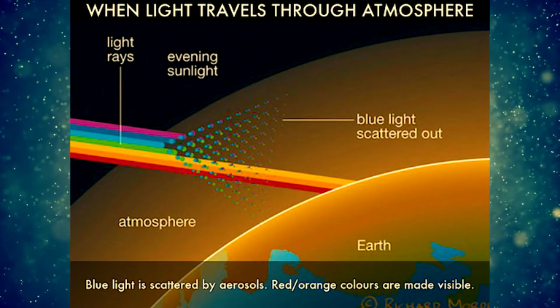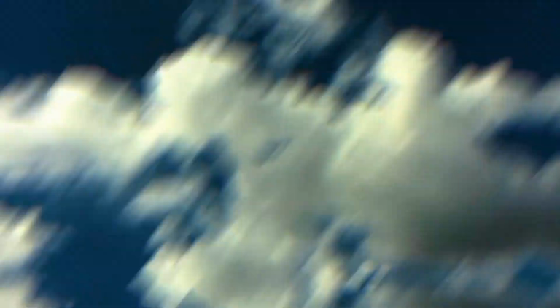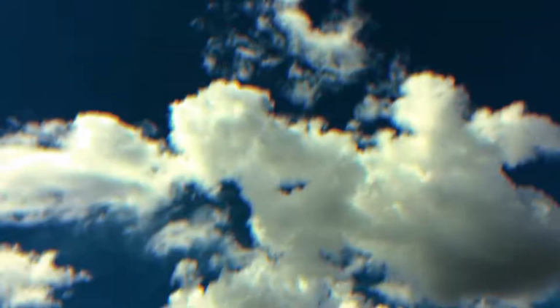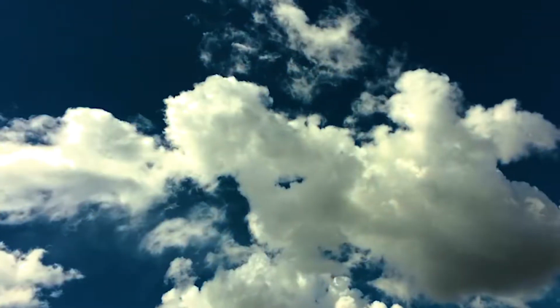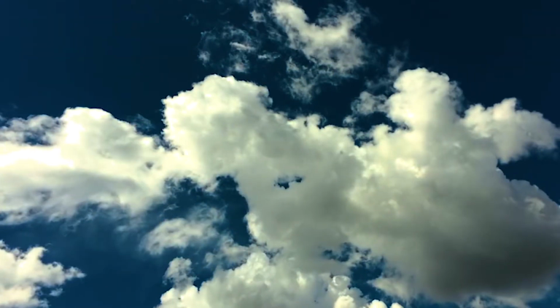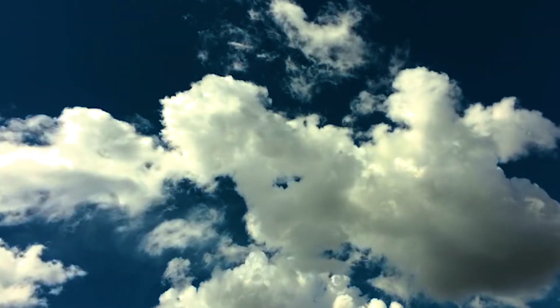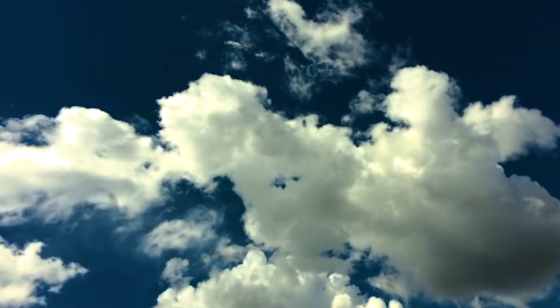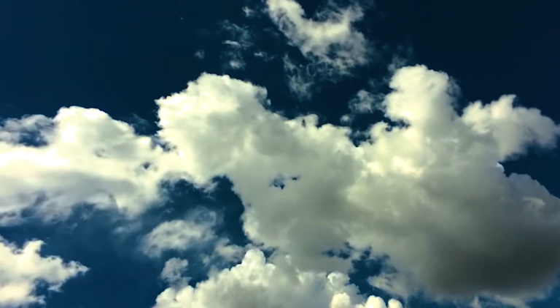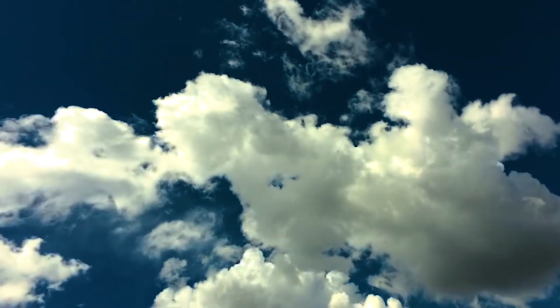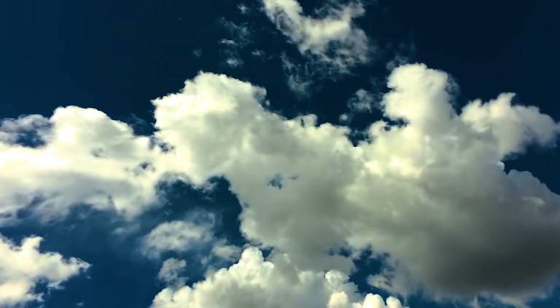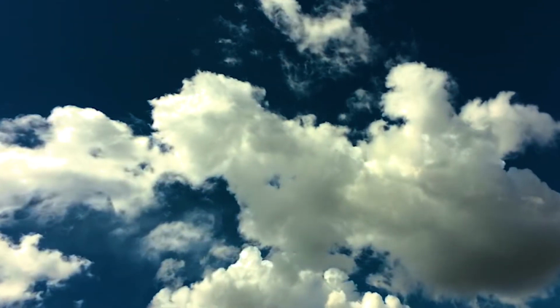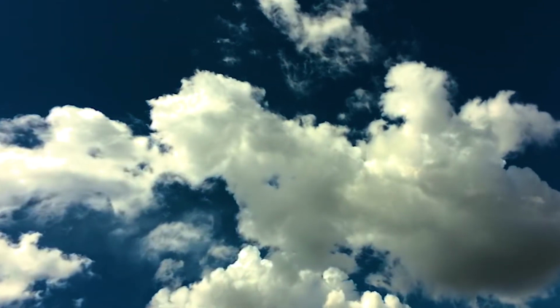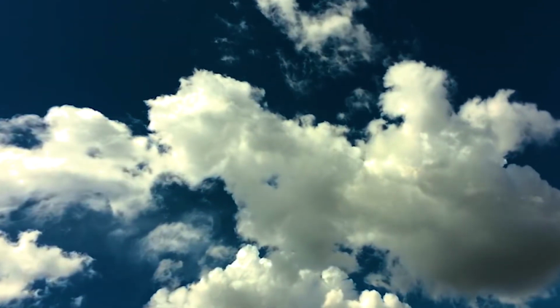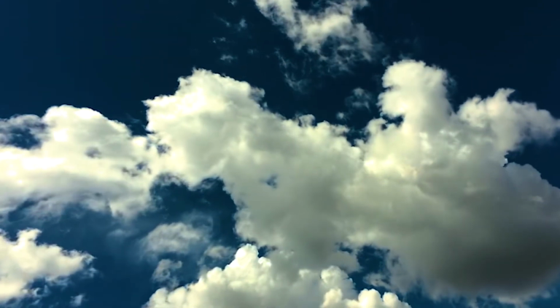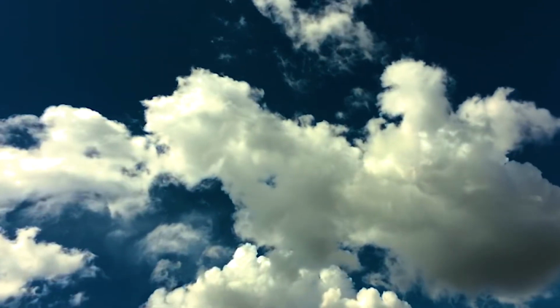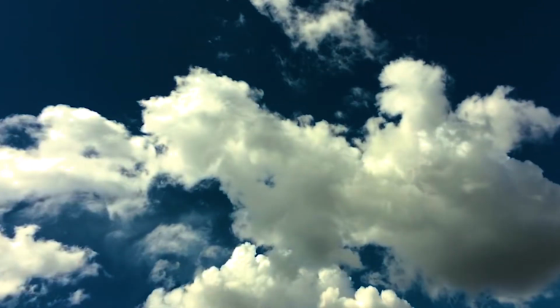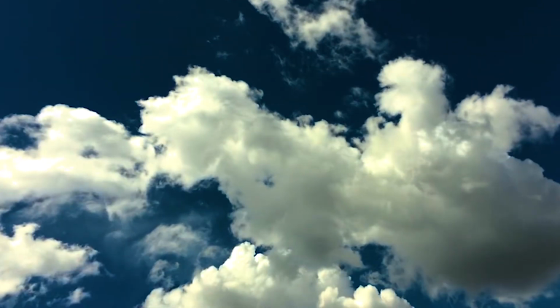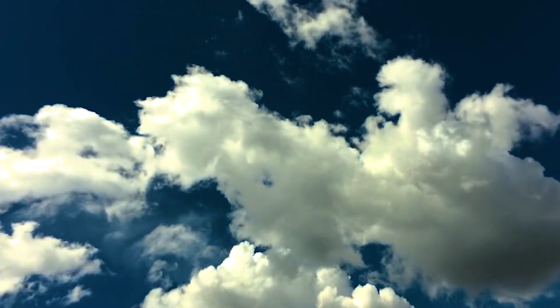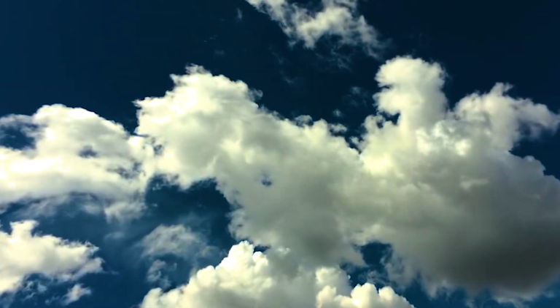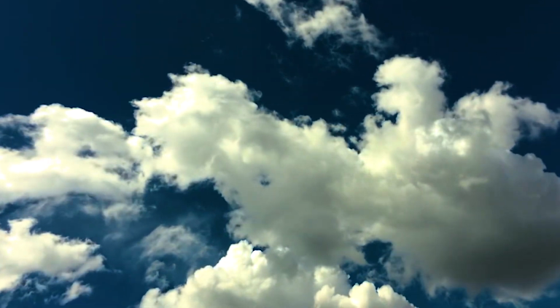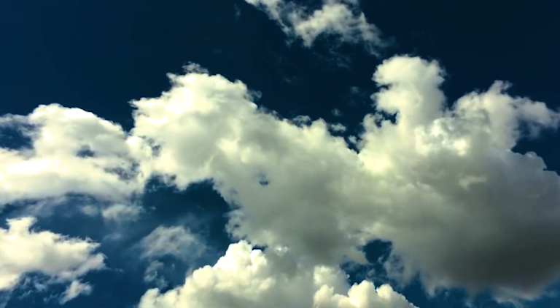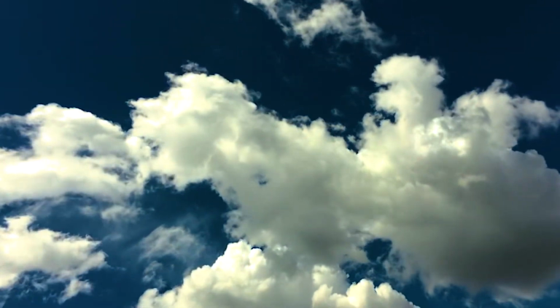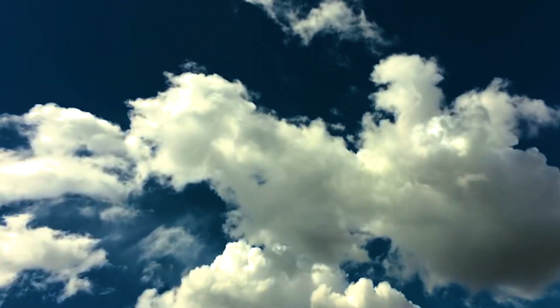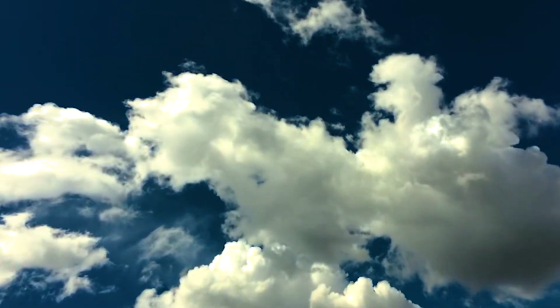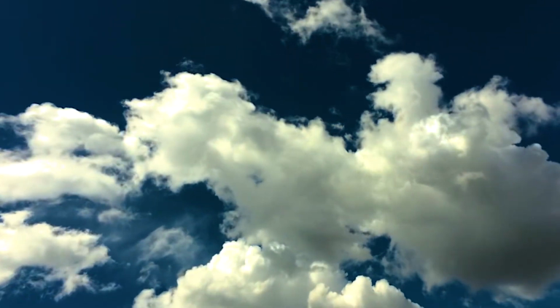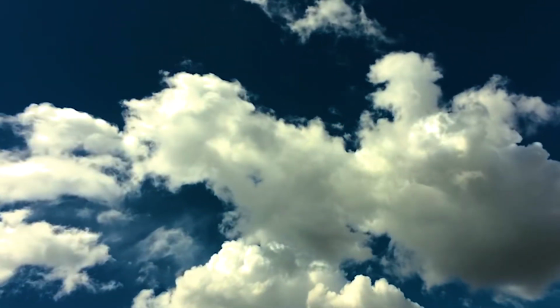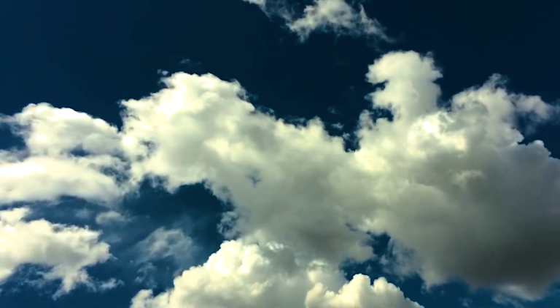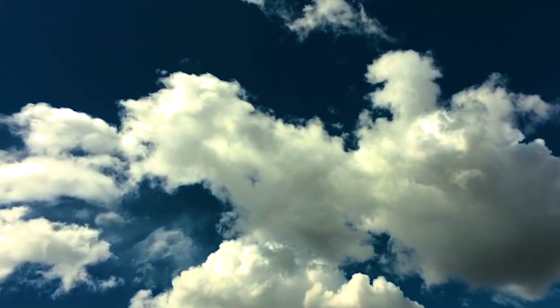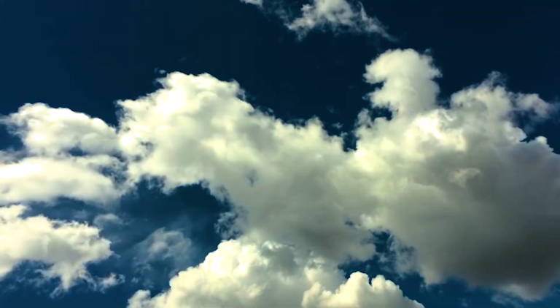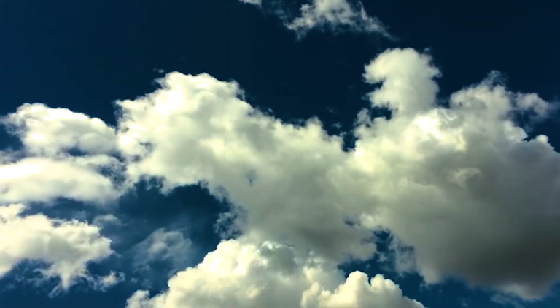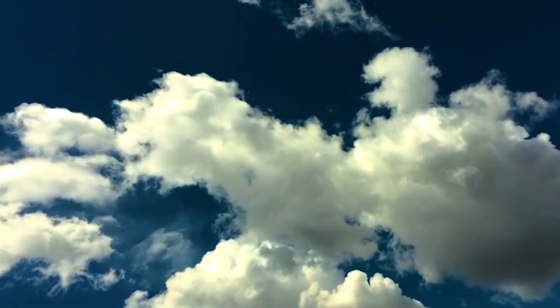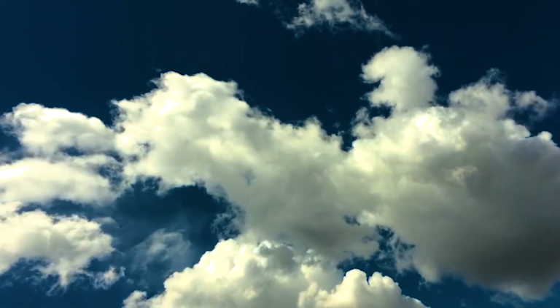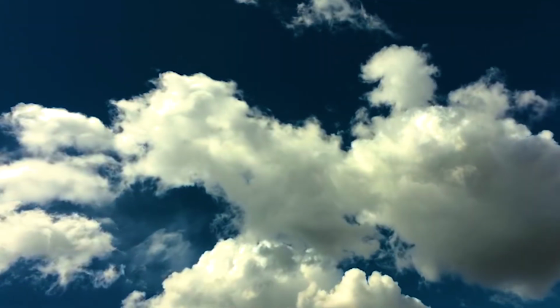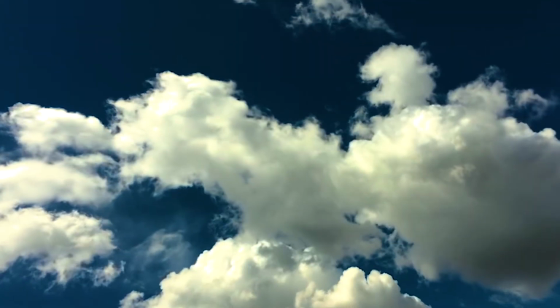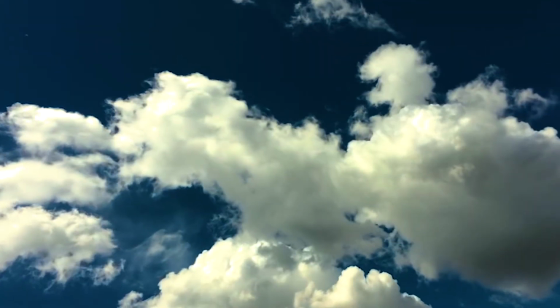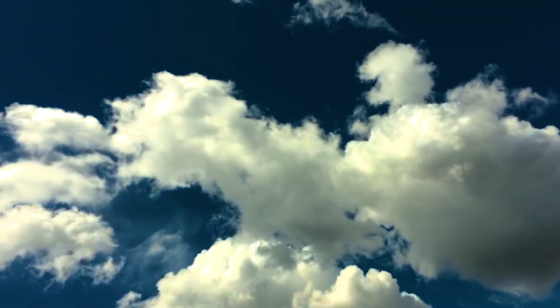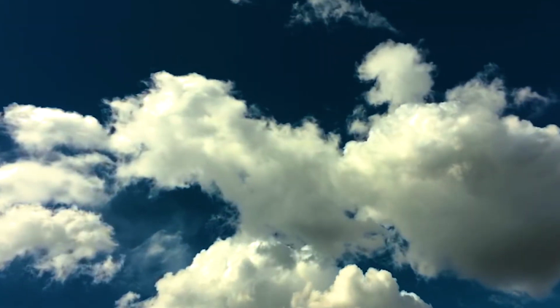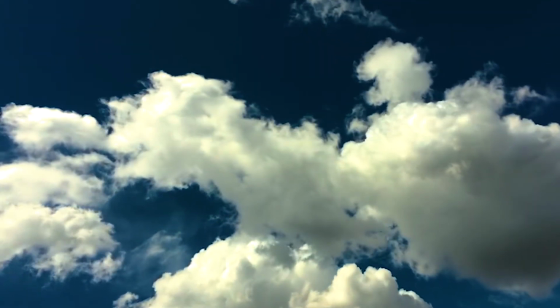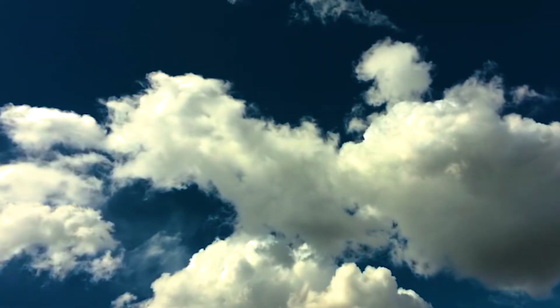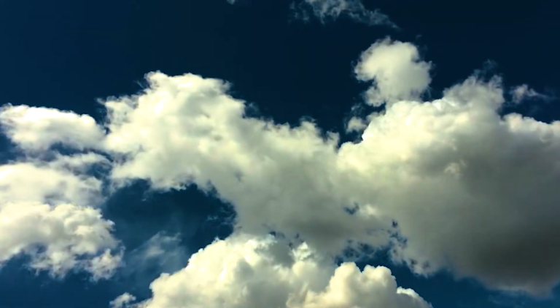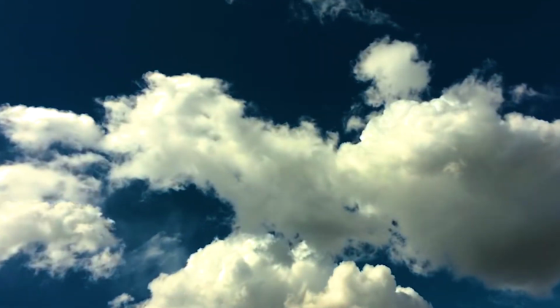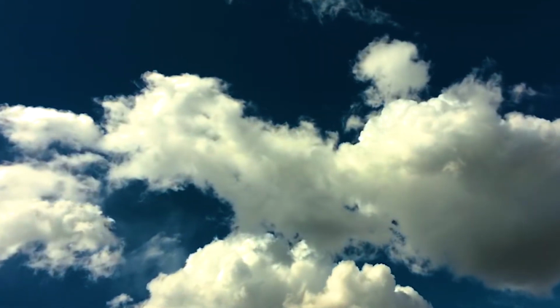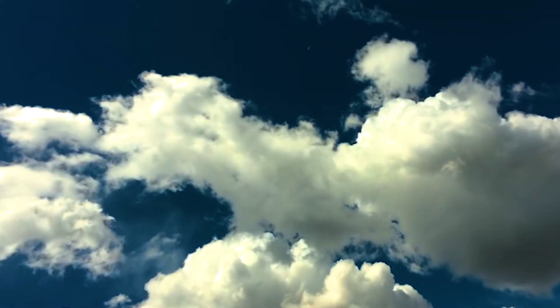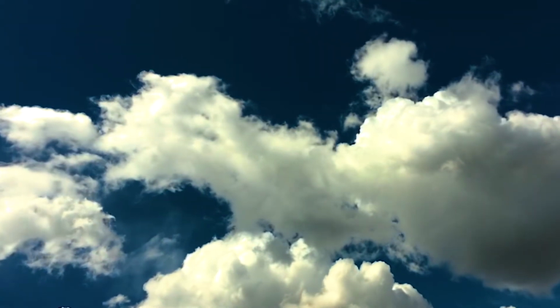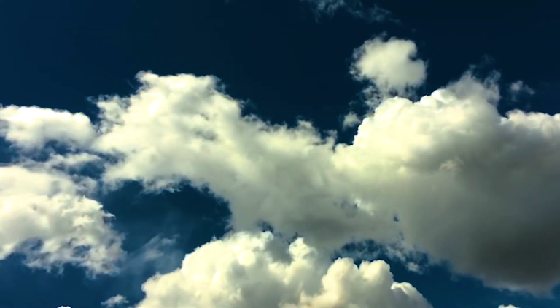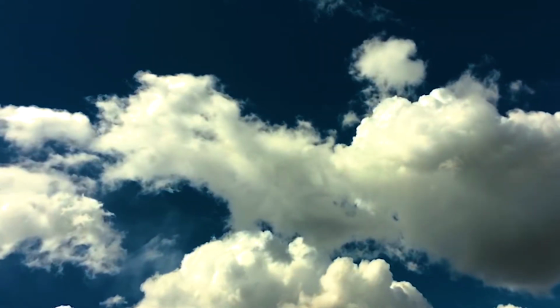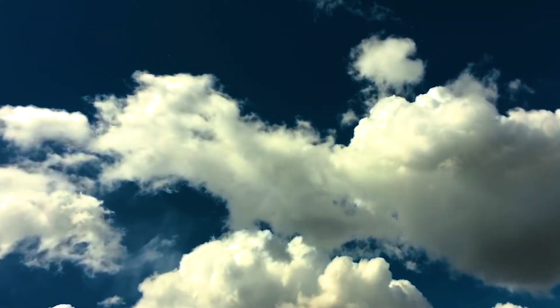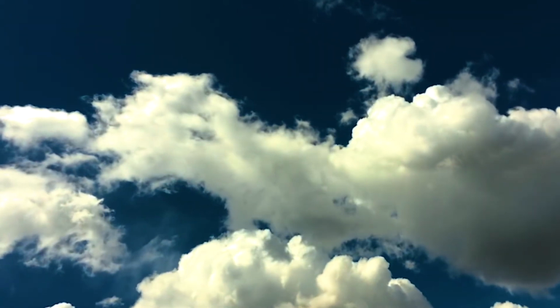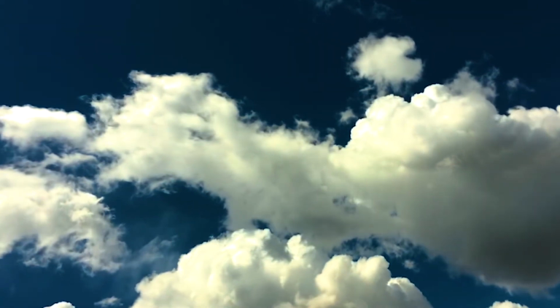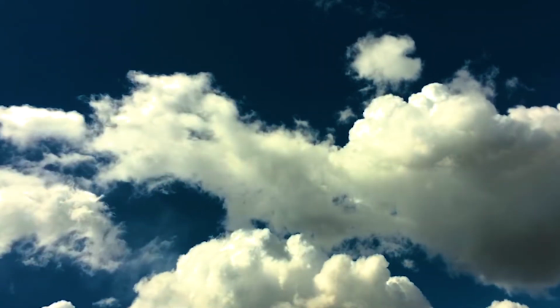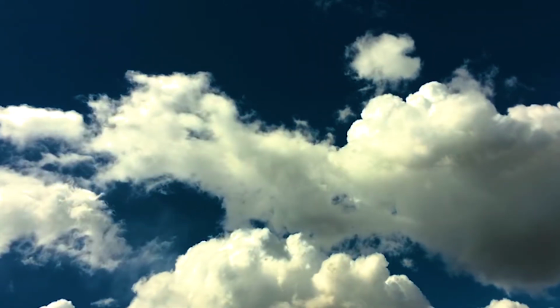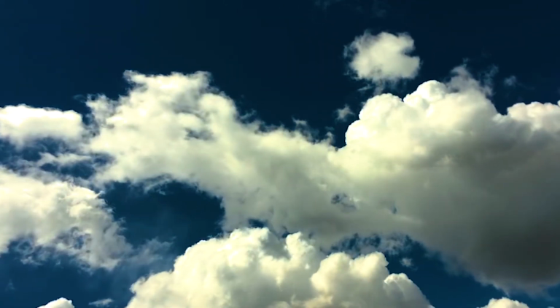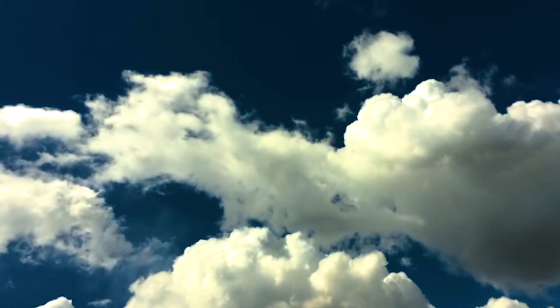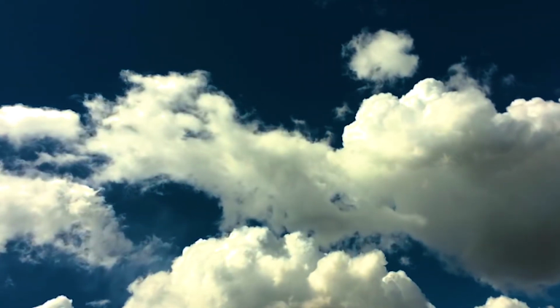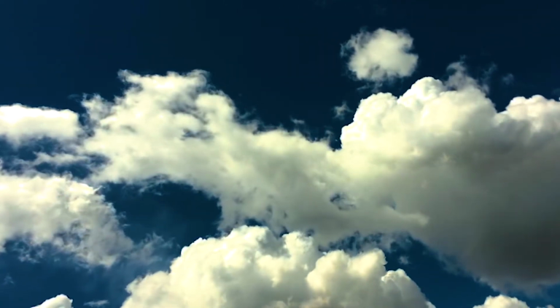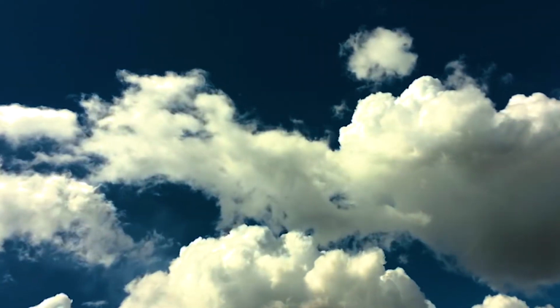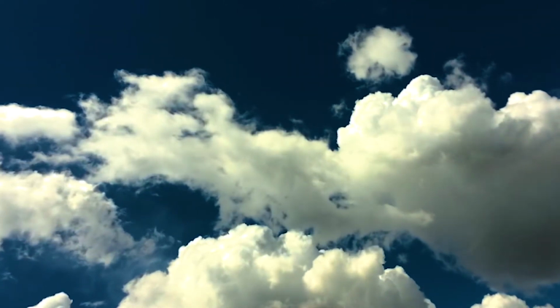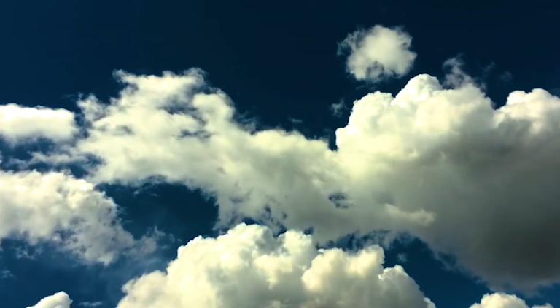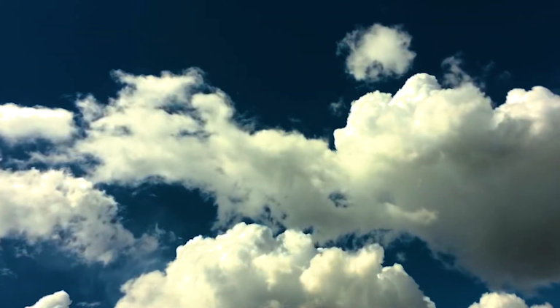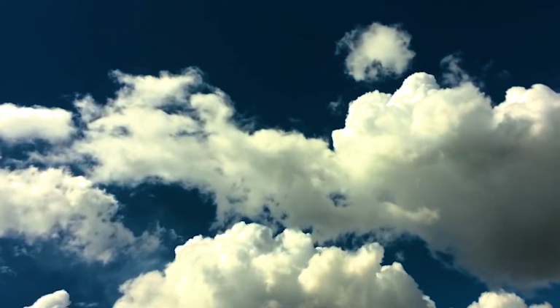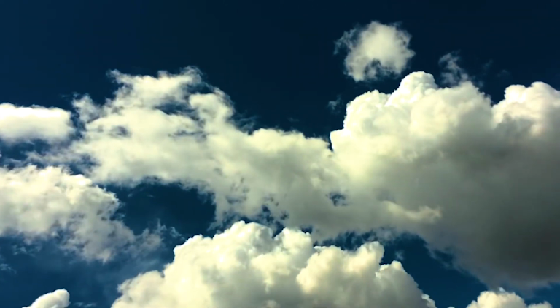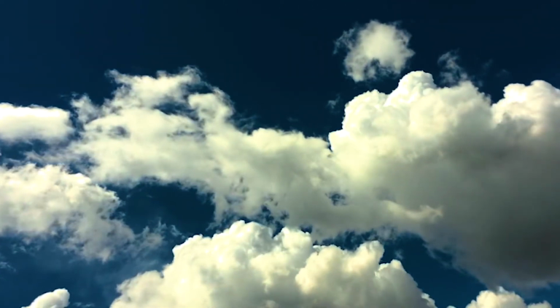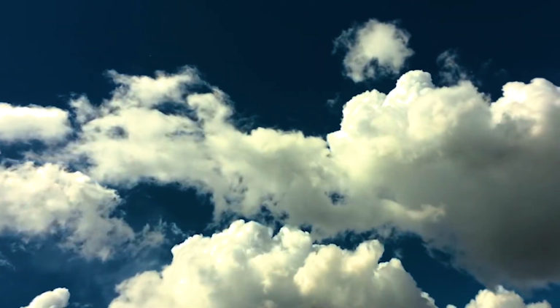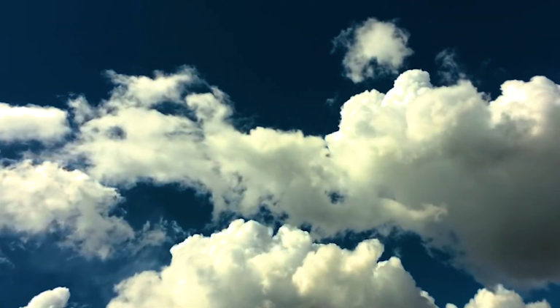This scattering explains why the sky is blue during the day, as blue light travels in shorter, smaller waves and is scattered more.